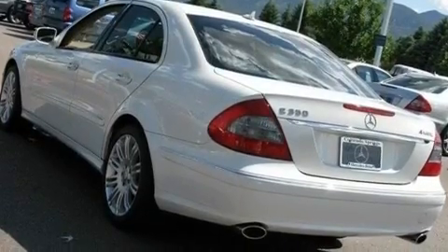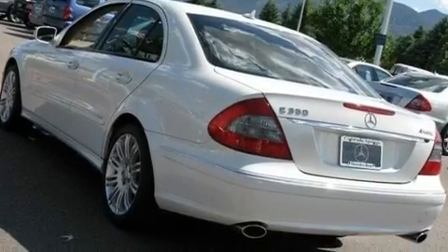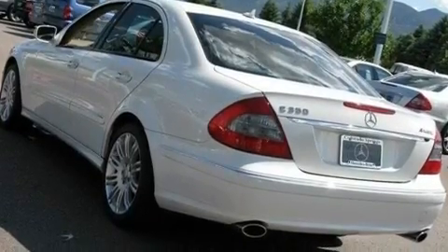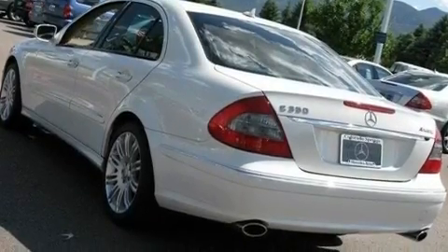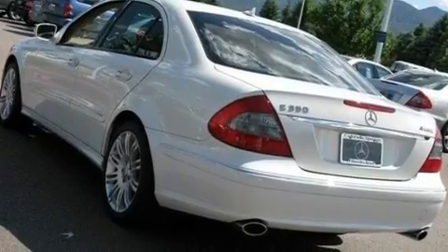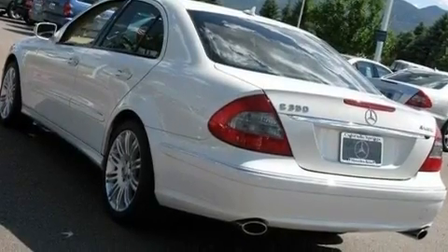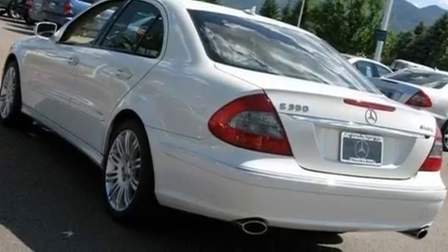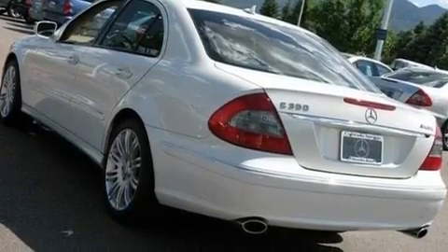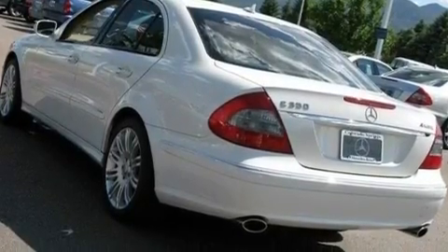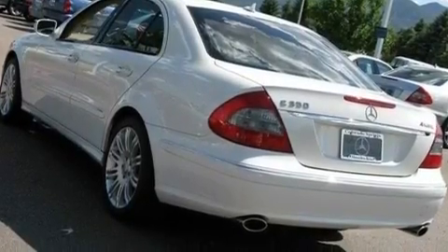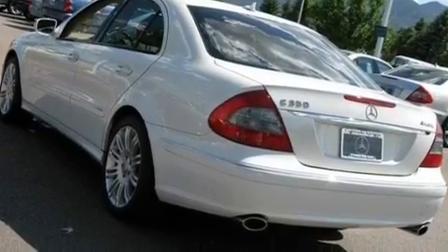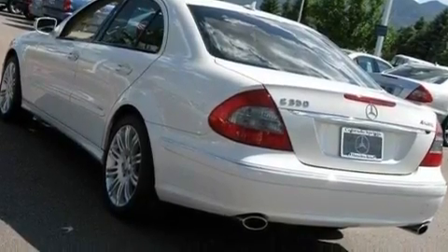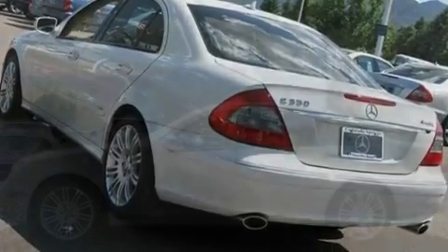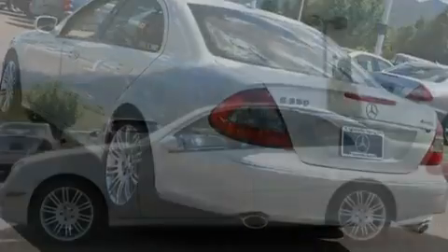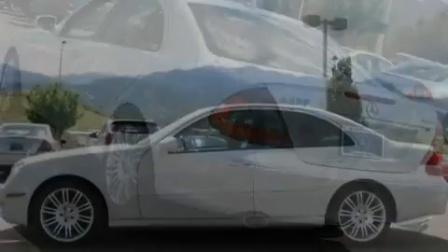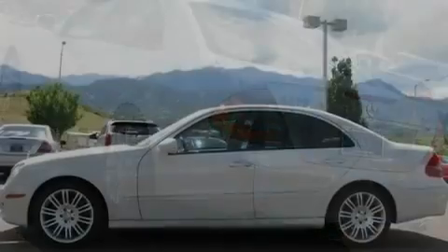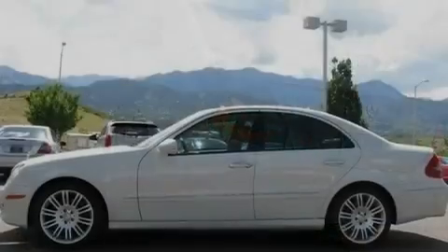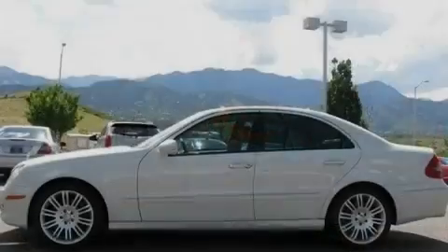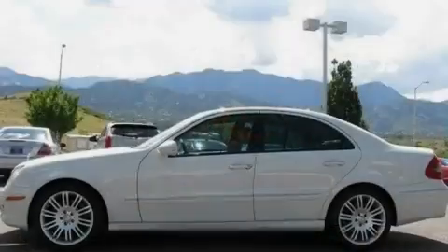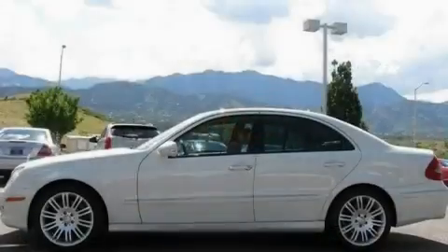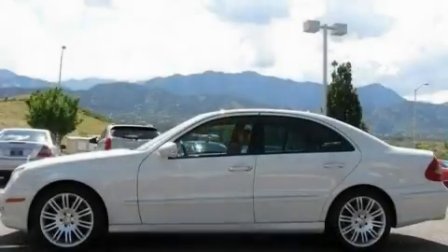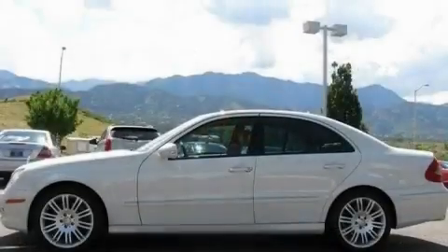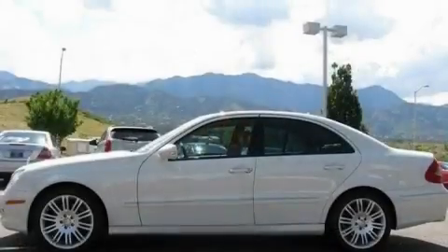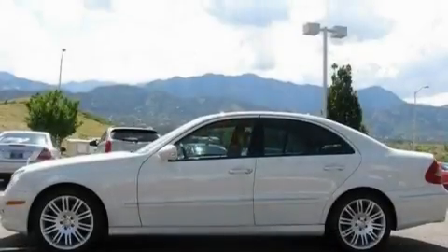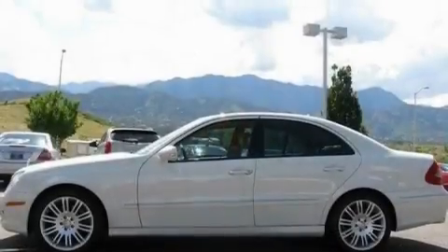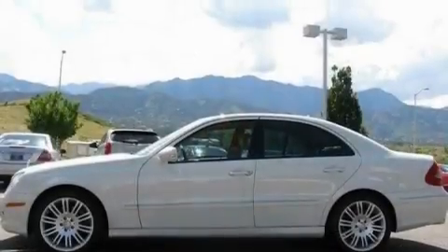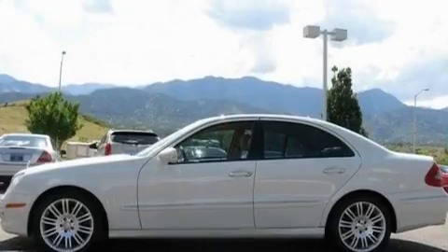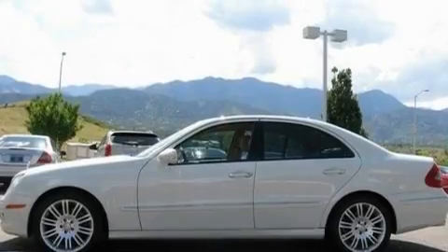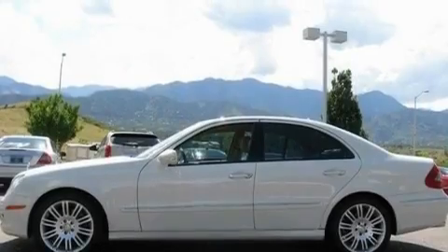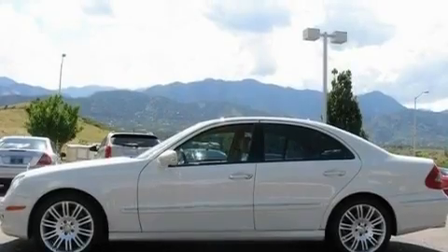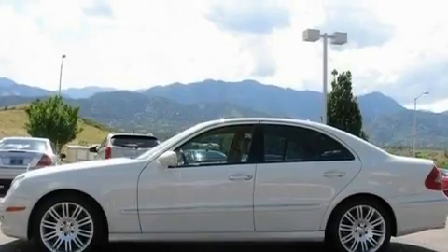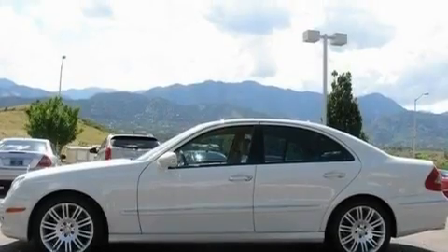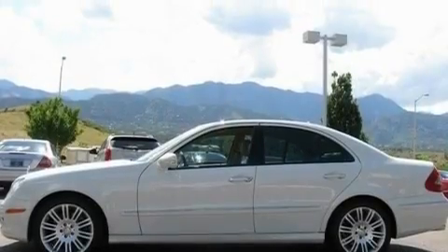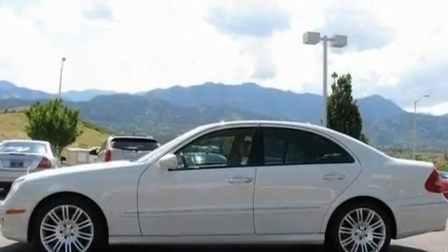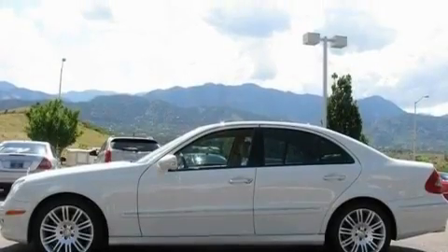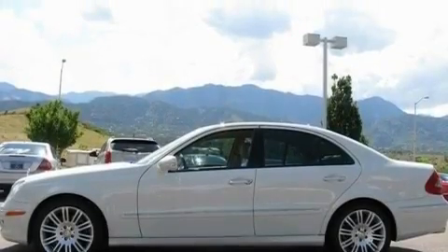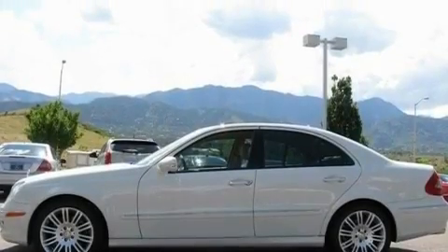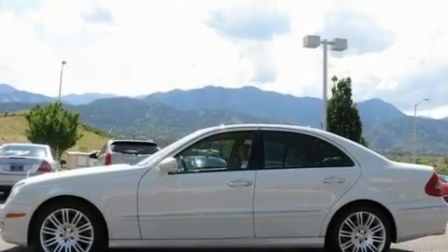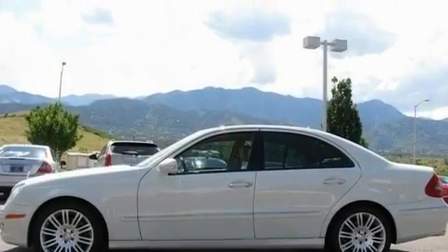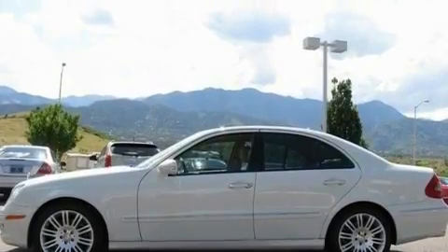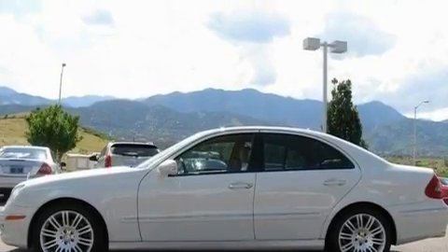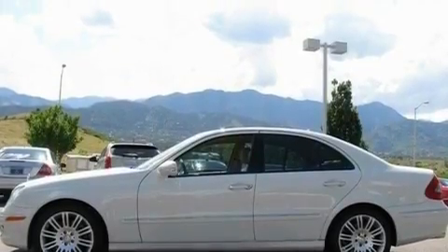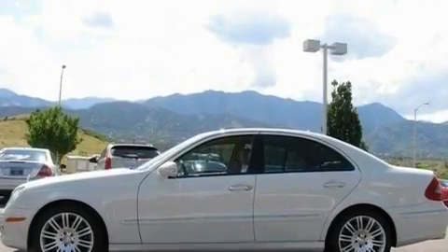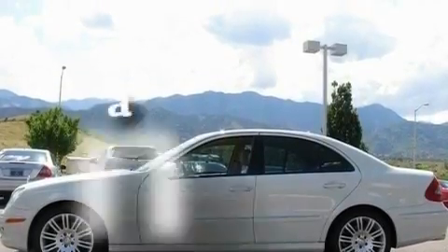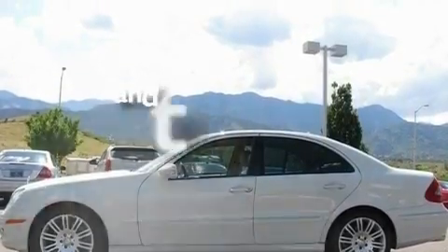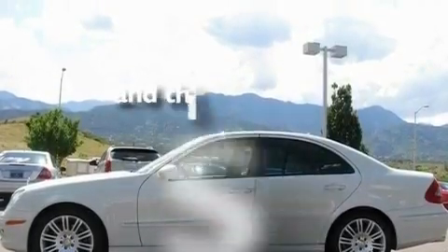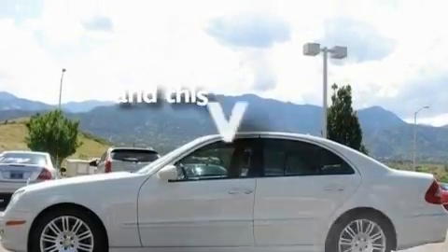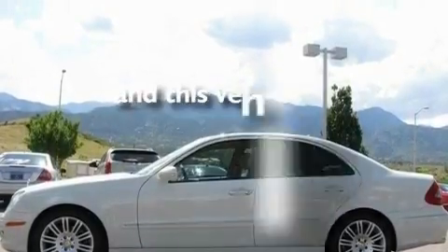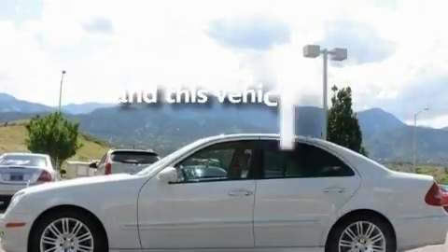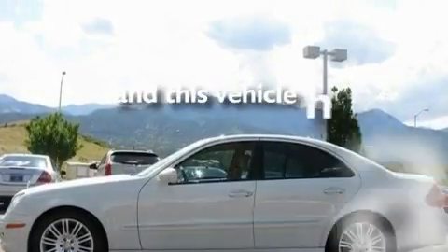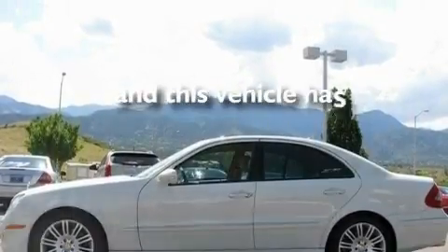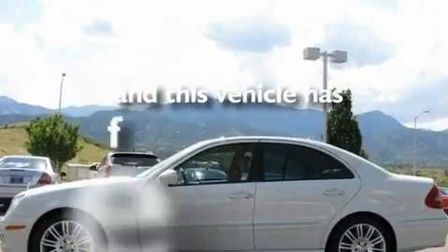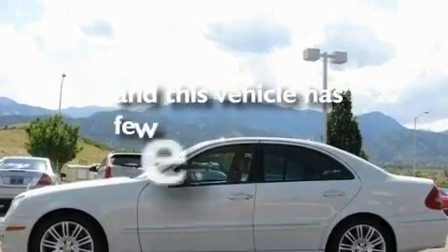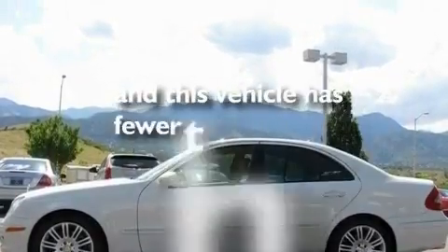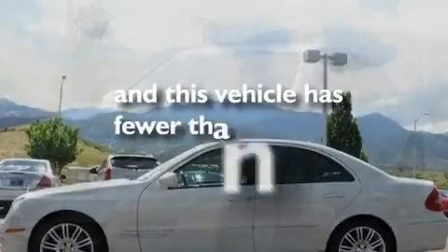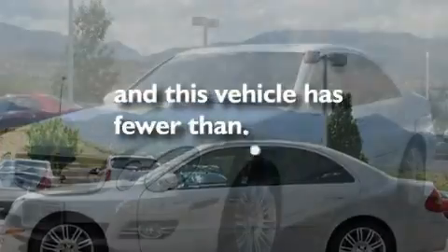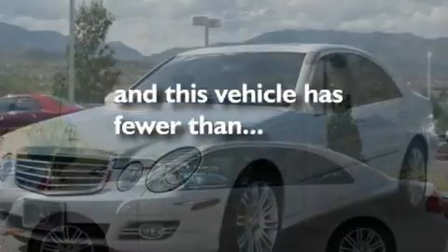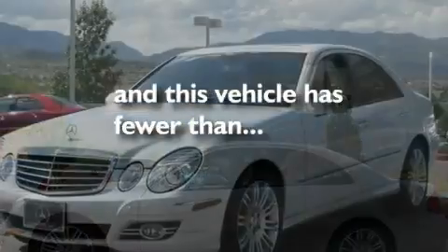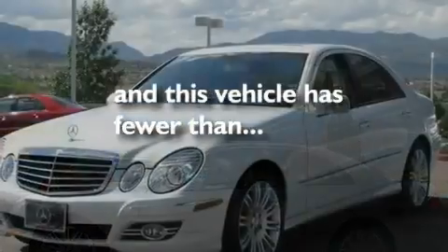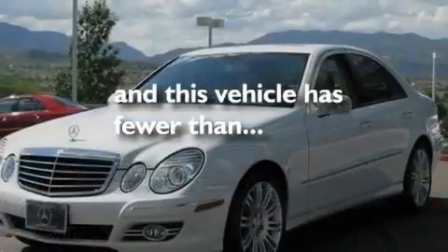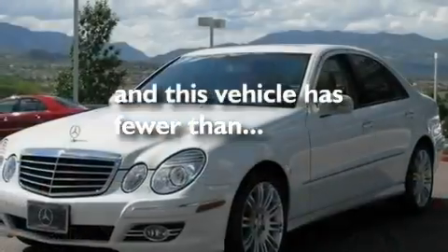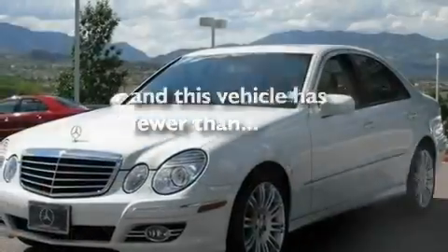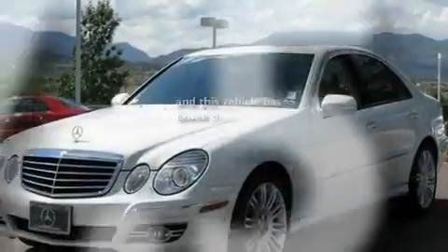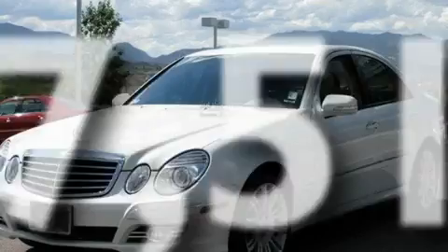Additional features include aluminum wheels, a low tire pressure indicator, heated side view mirrors, and this vehicle has fewer than 28,000 miles on the odometer.